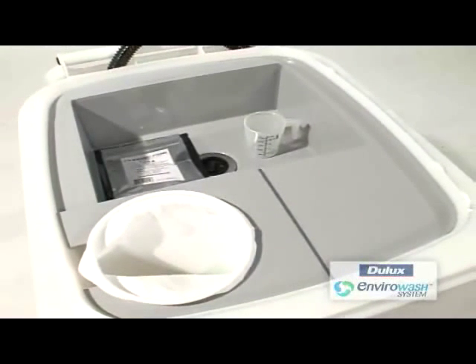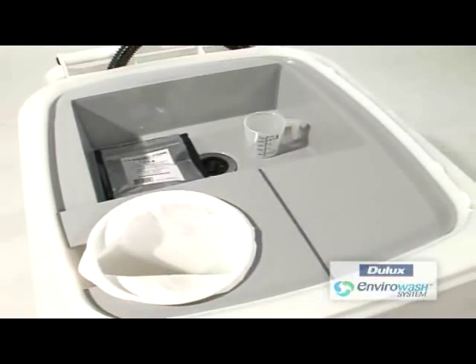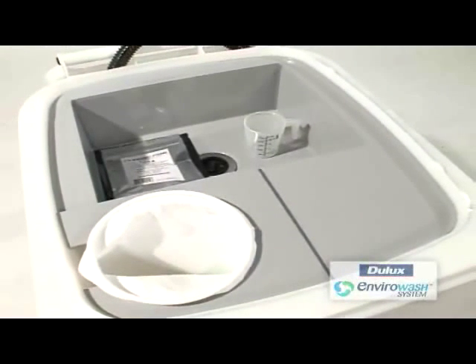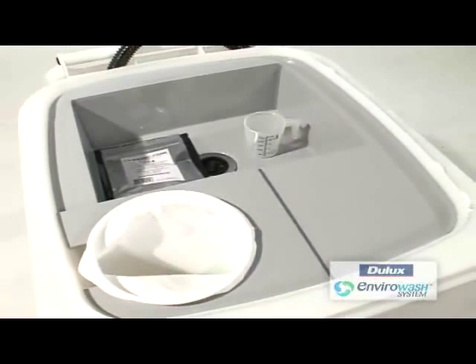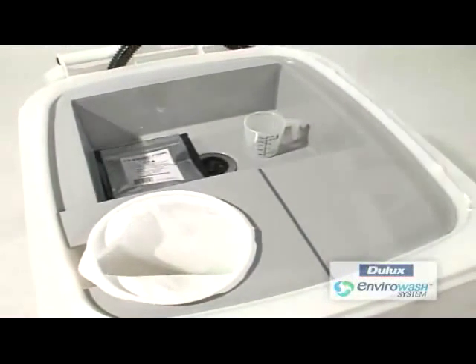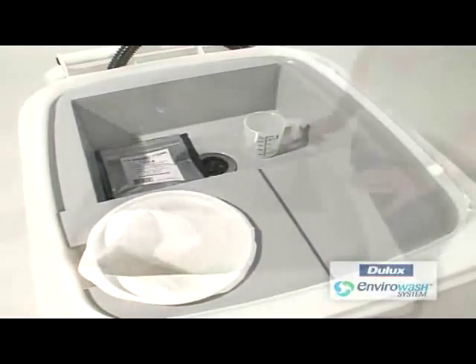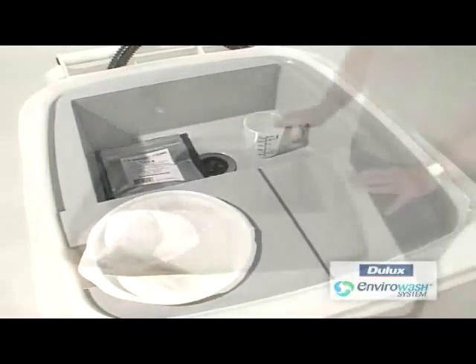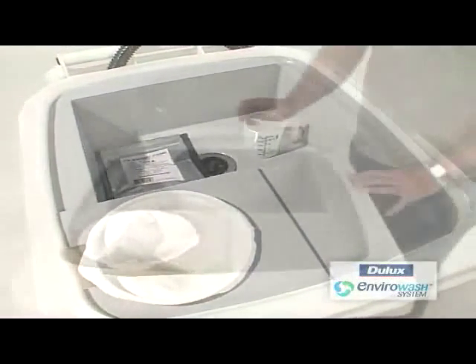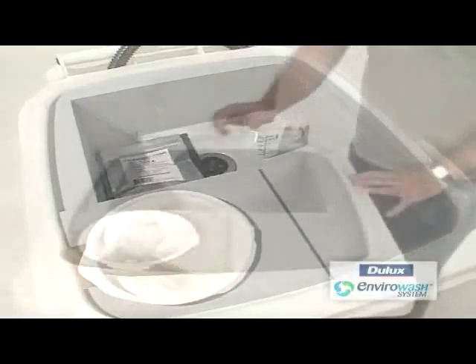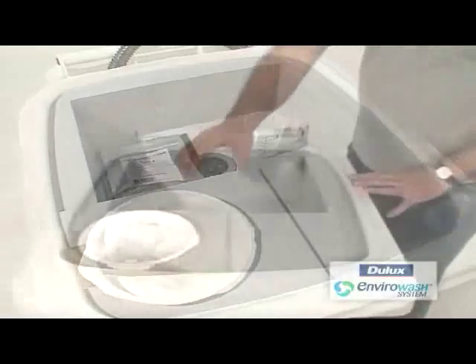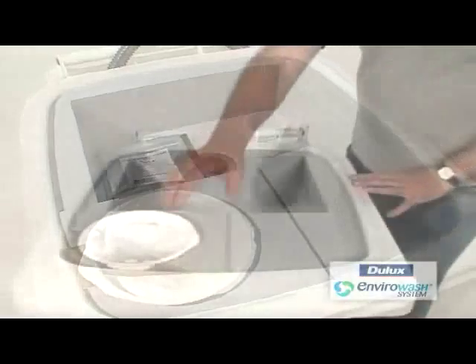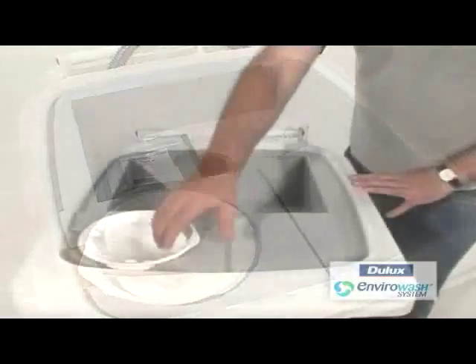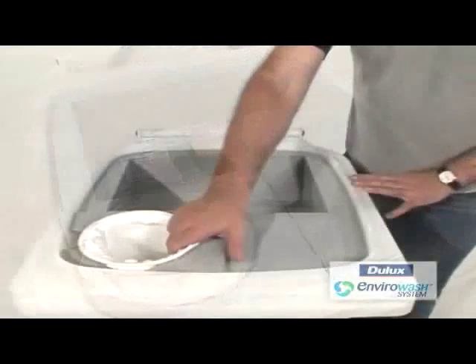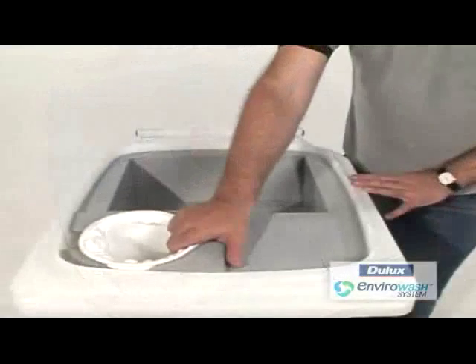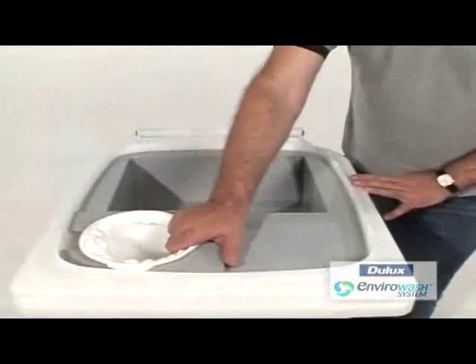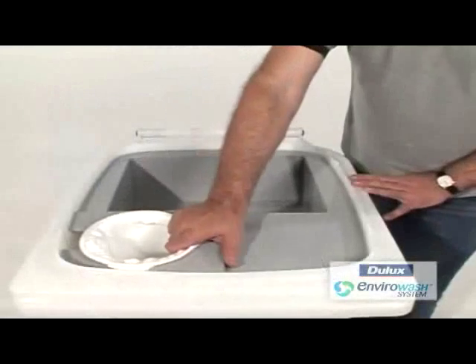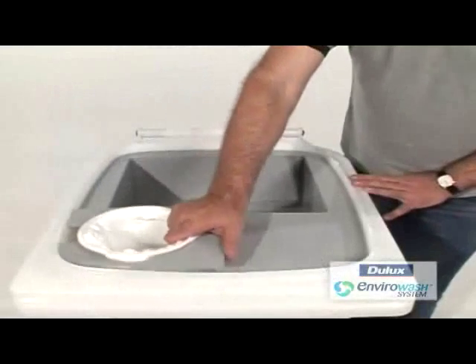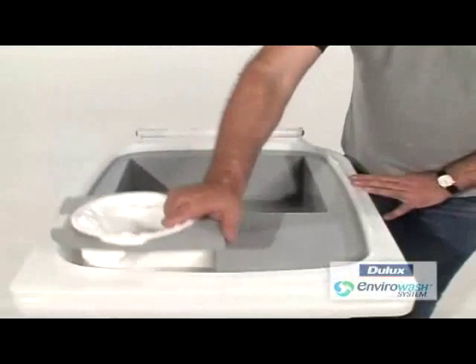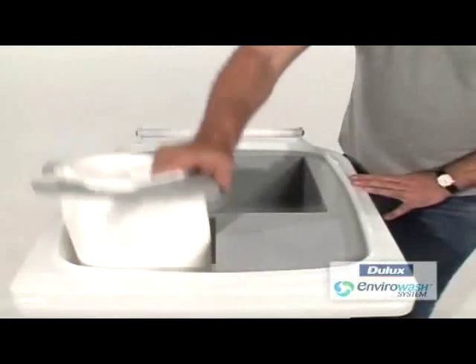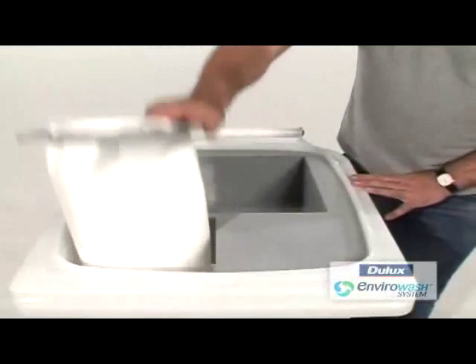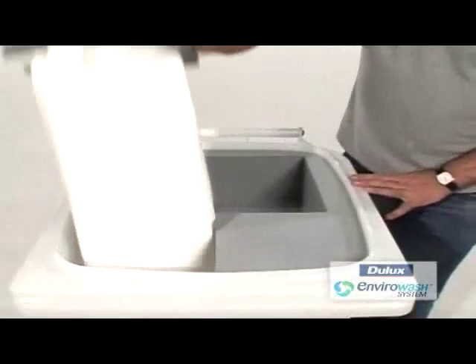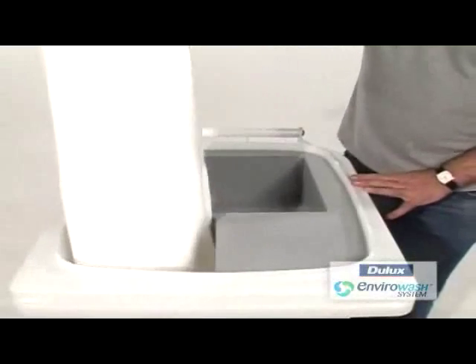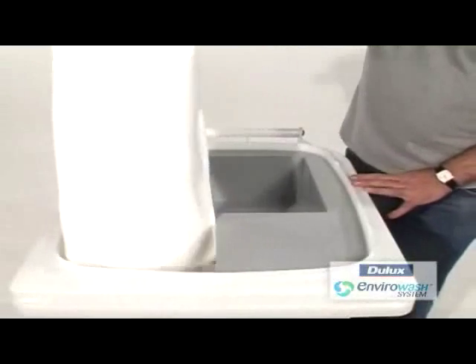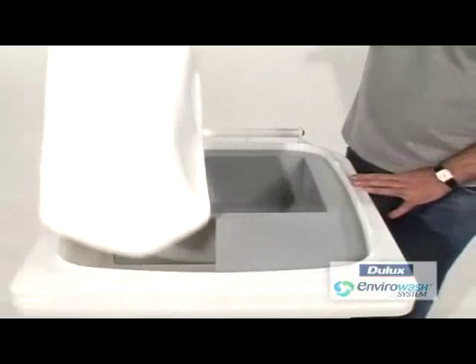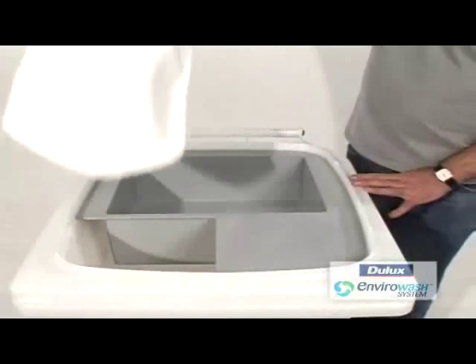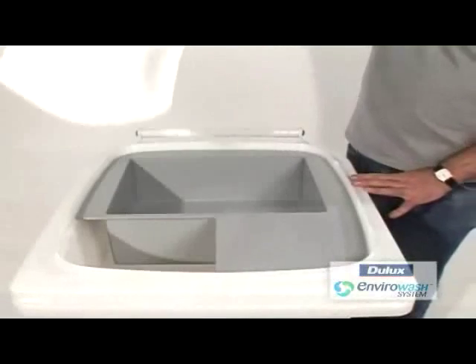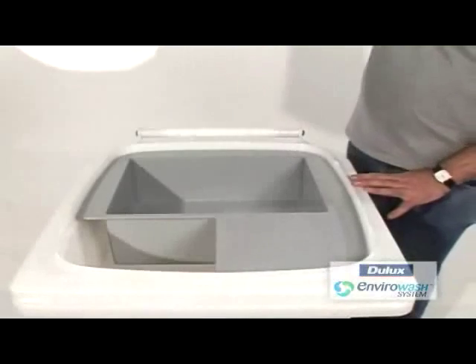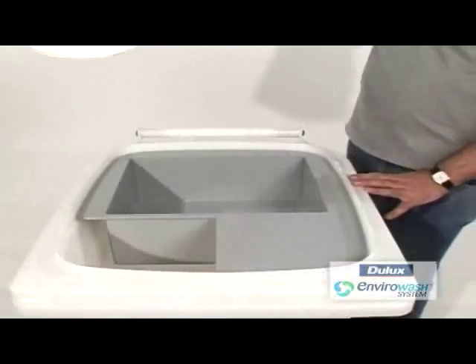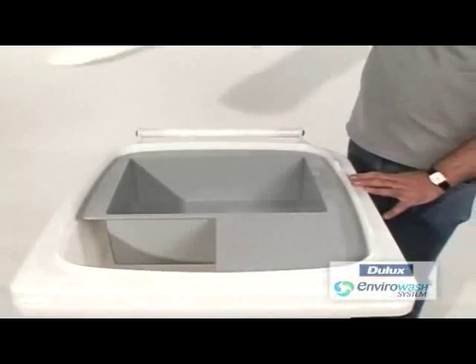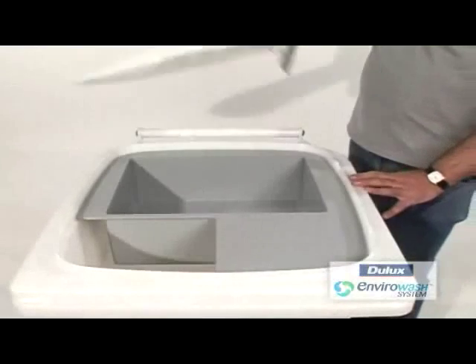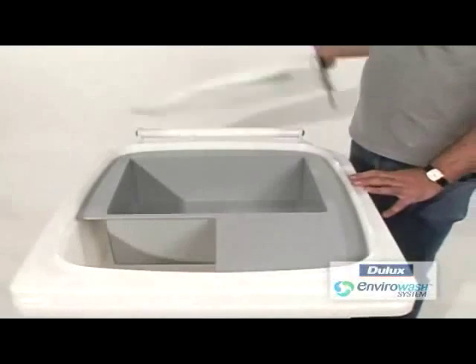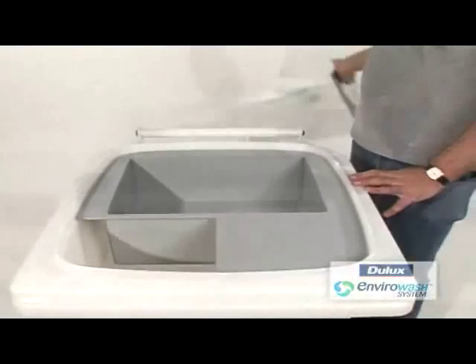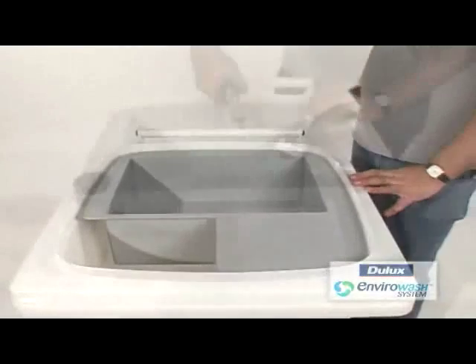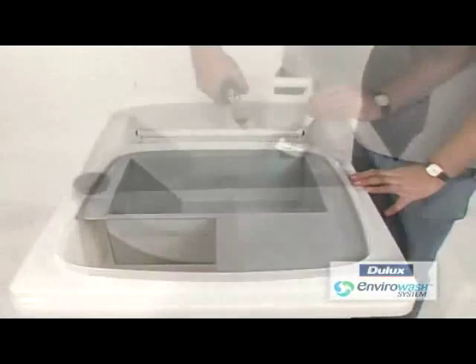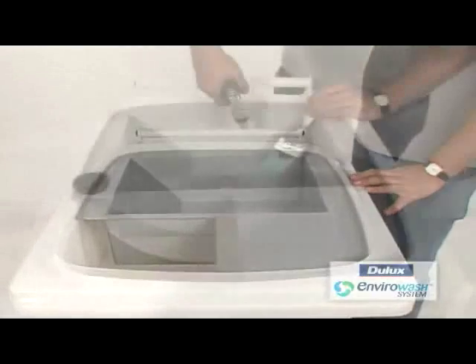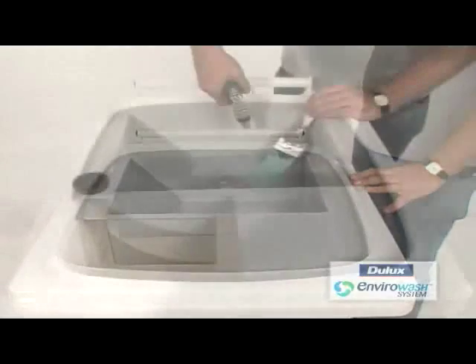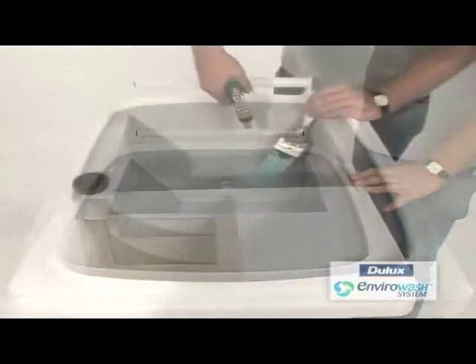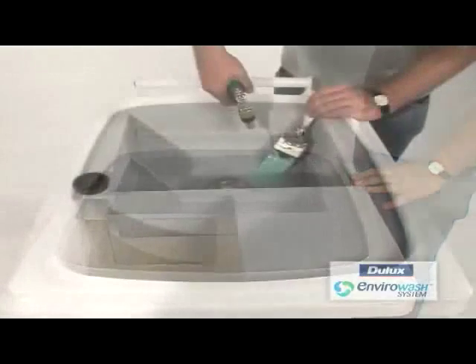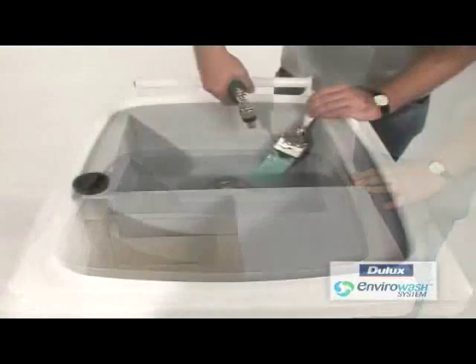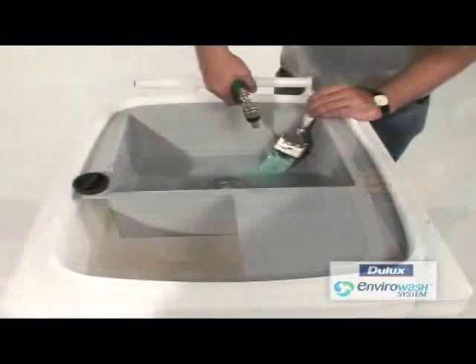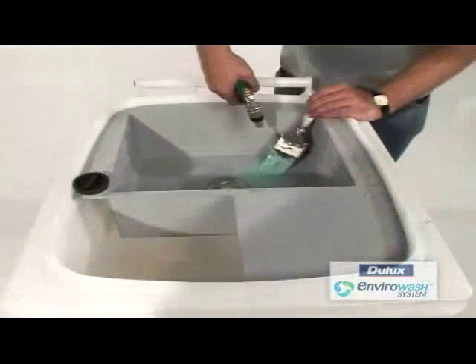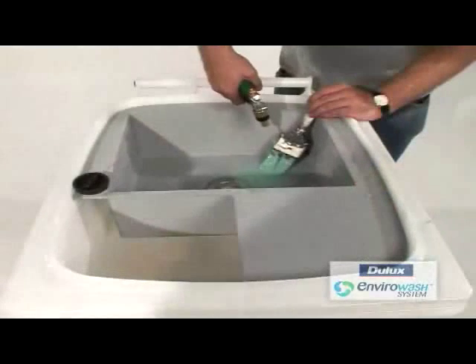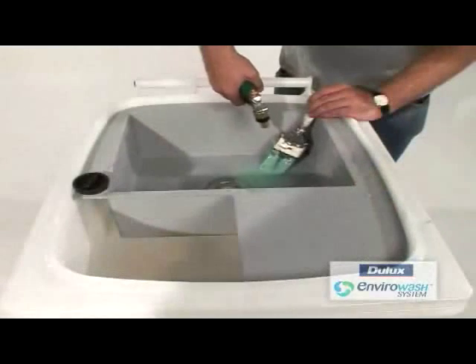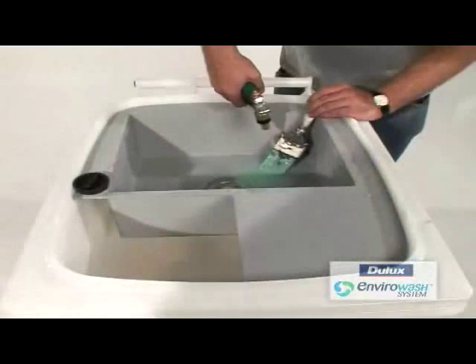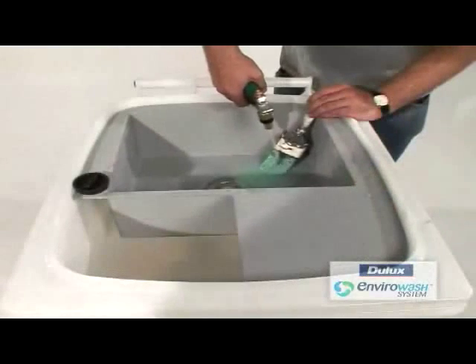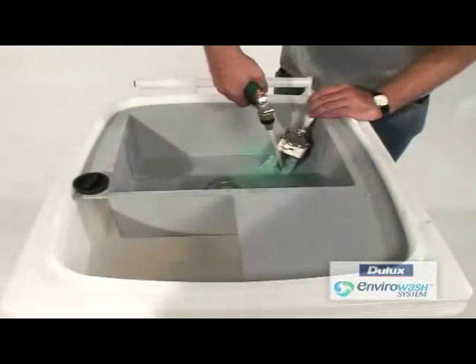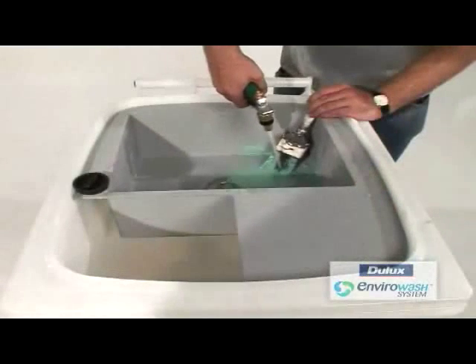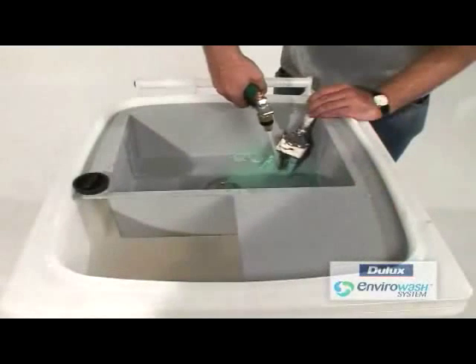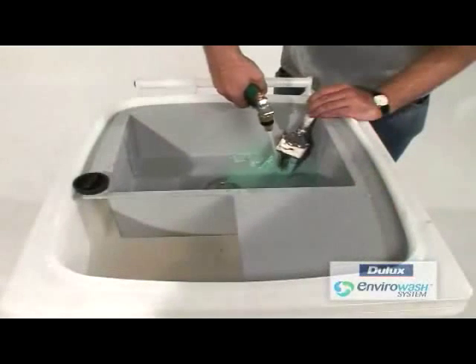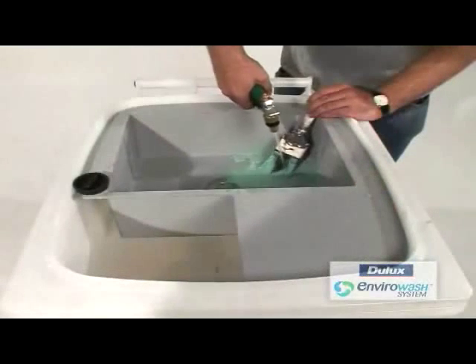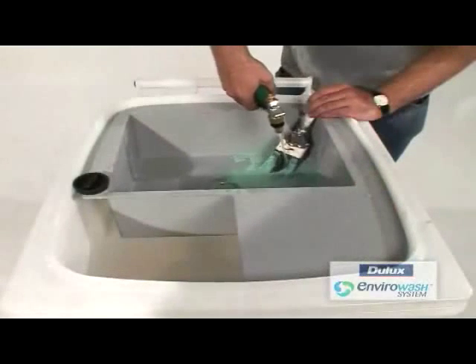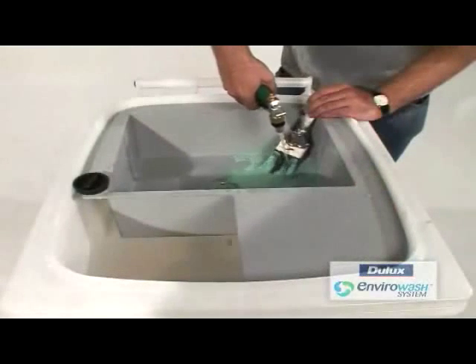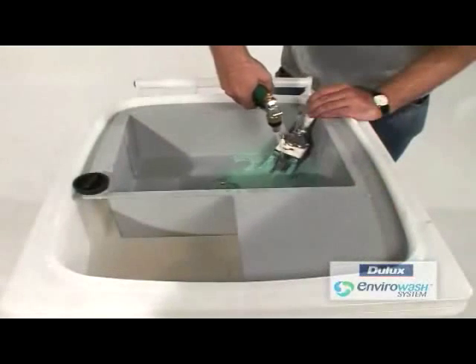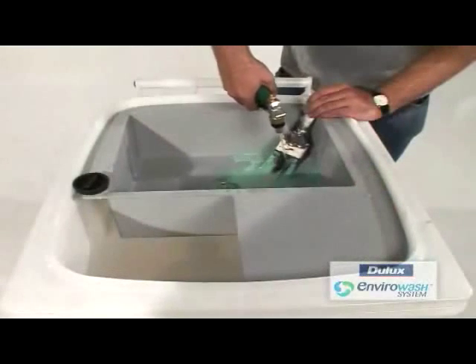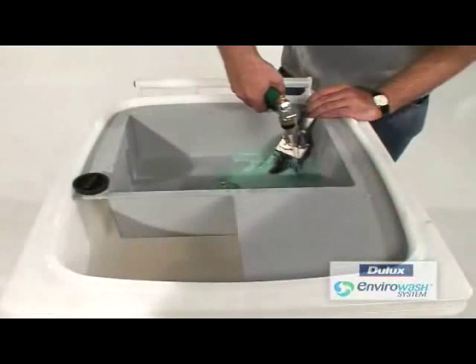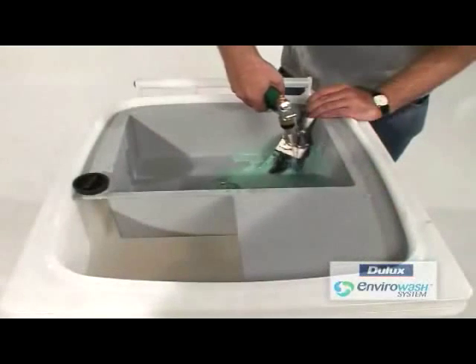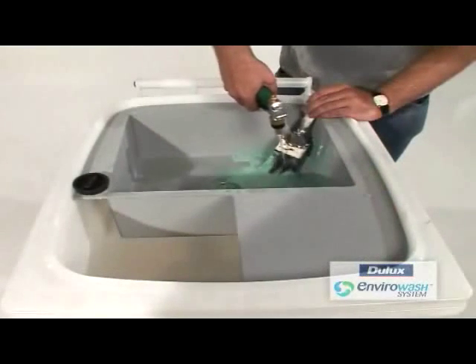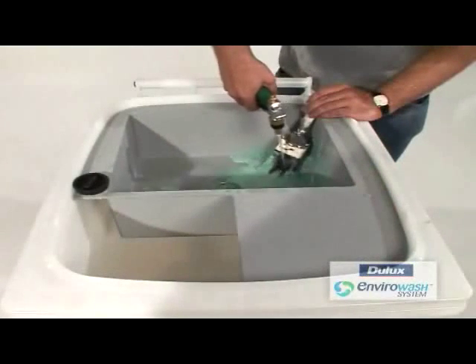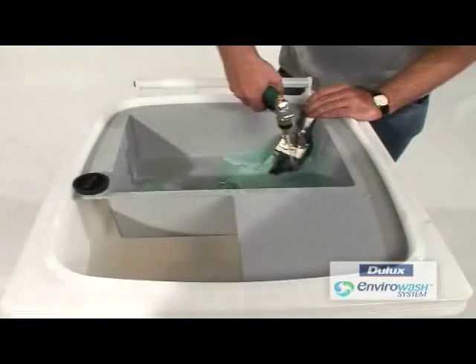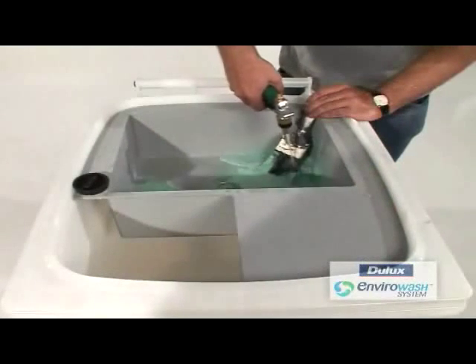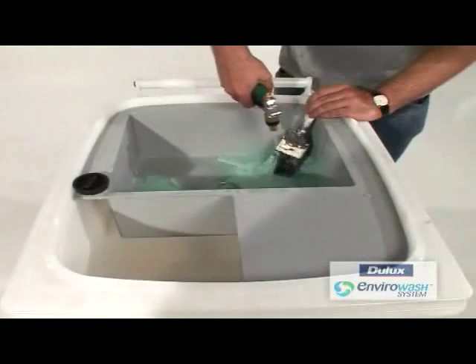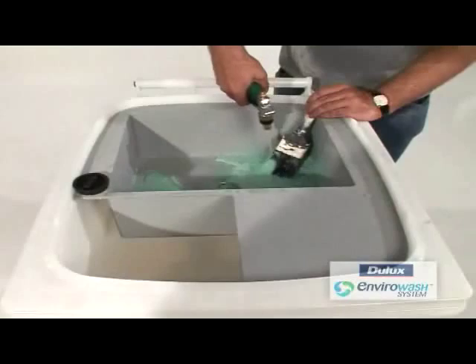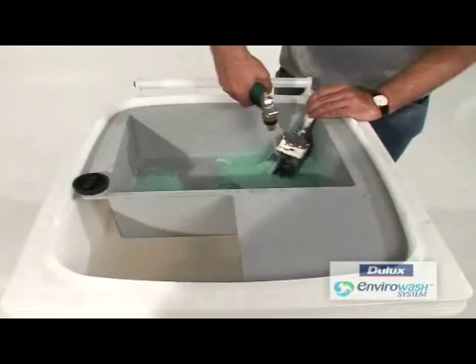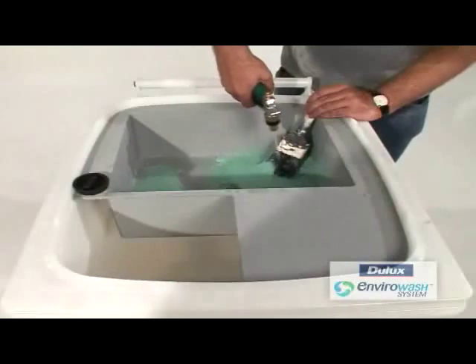Remove the sludge filter bag and holder prior to use. Wash tools in the sink provided.